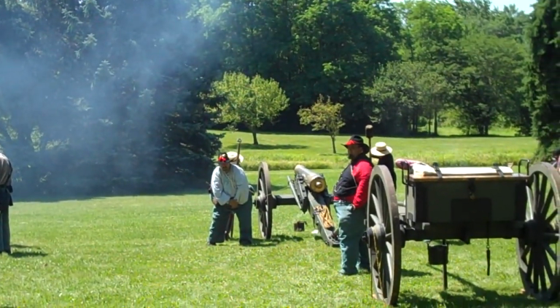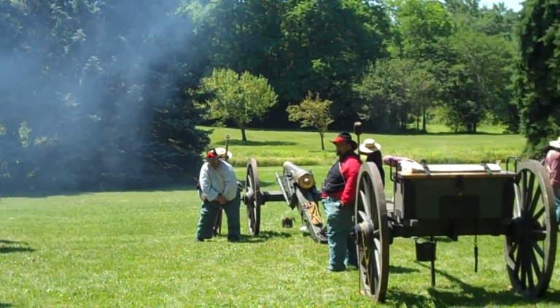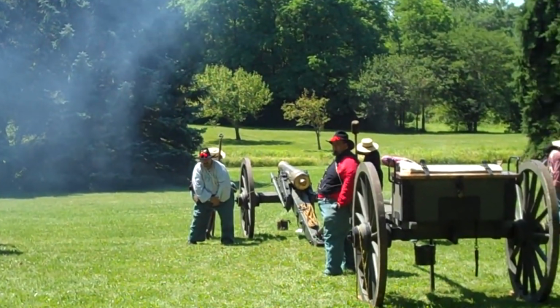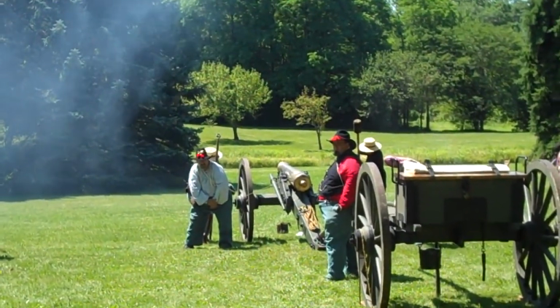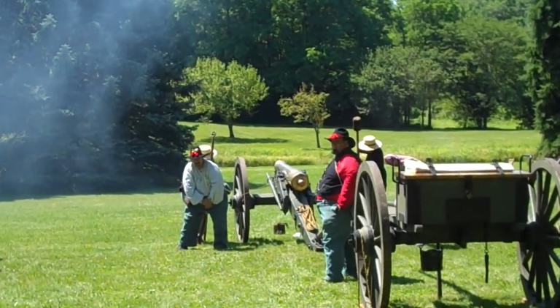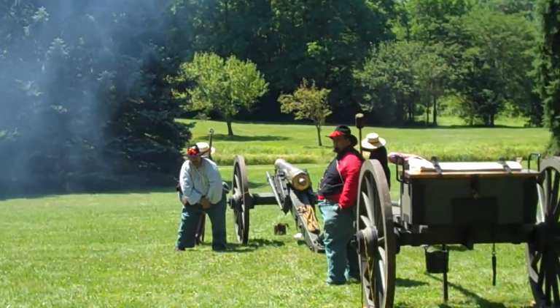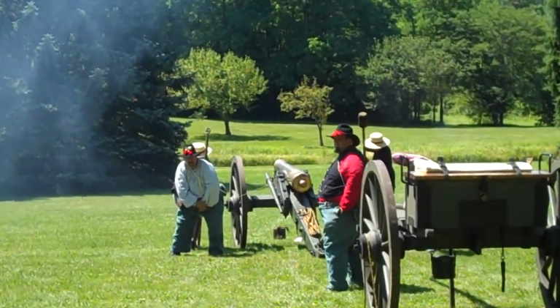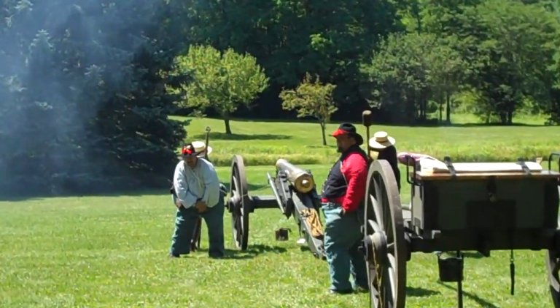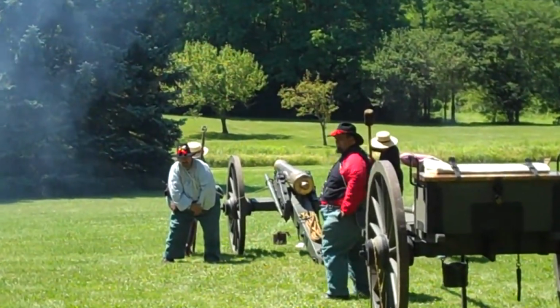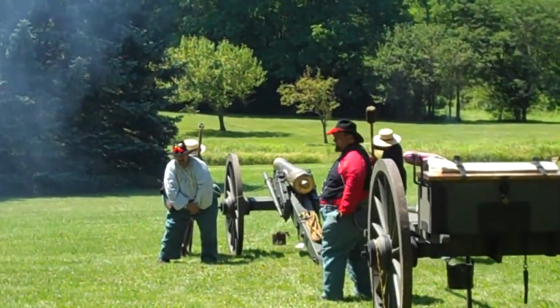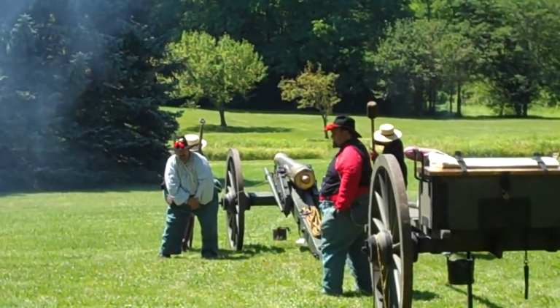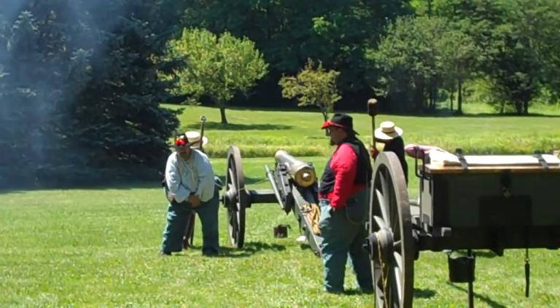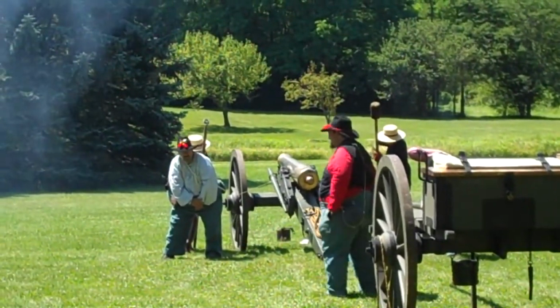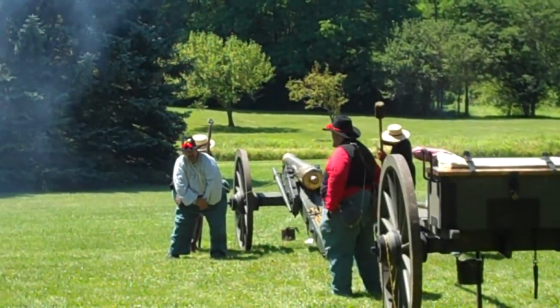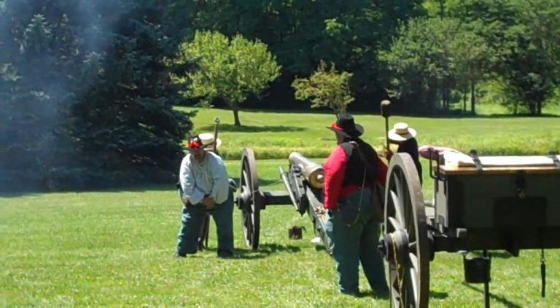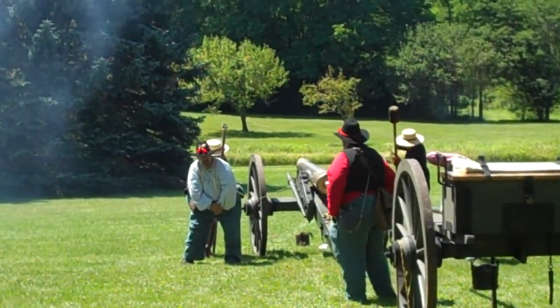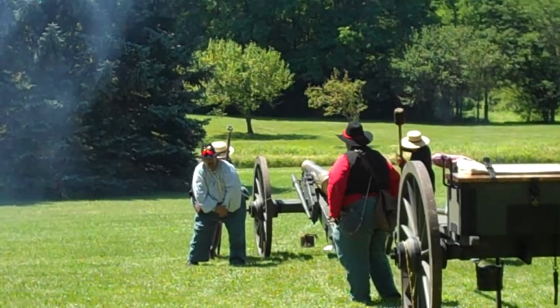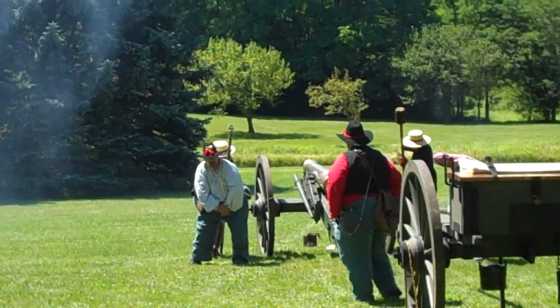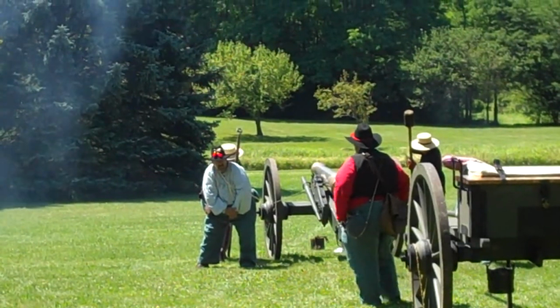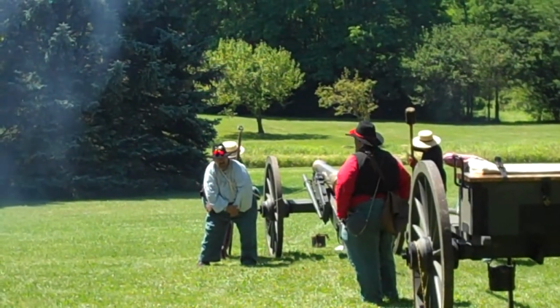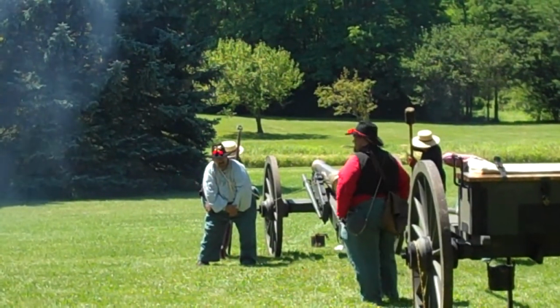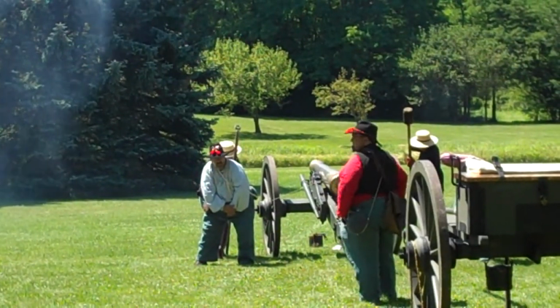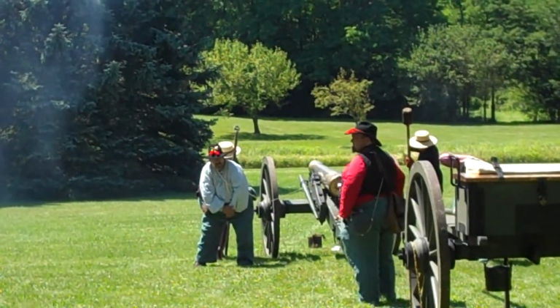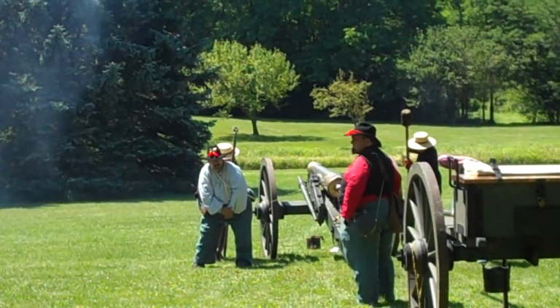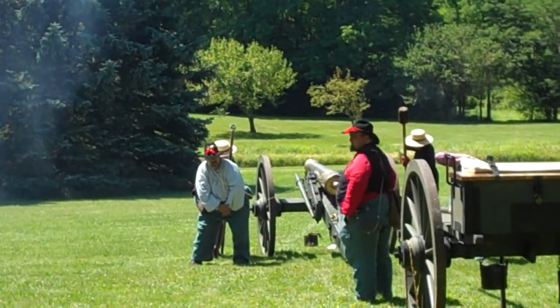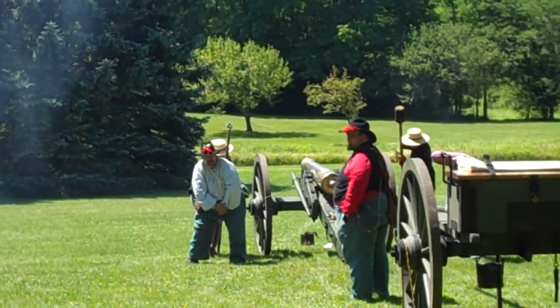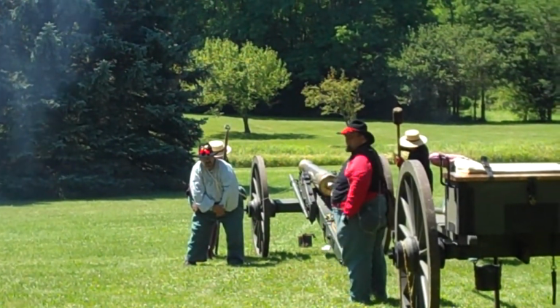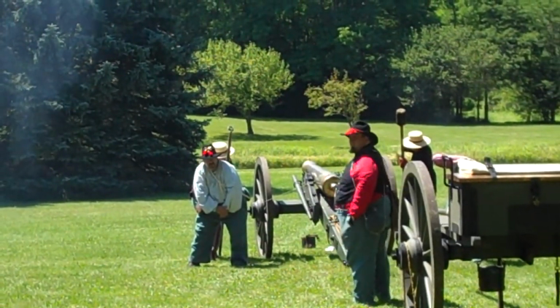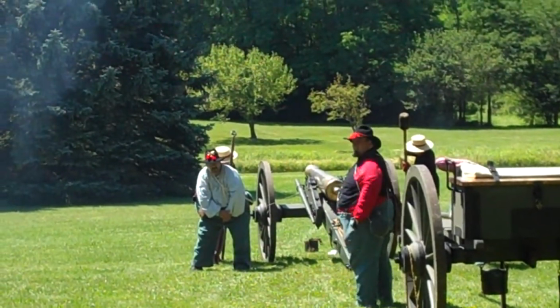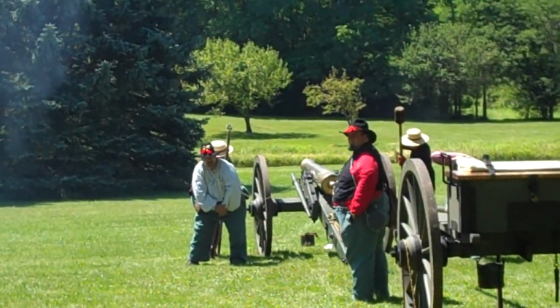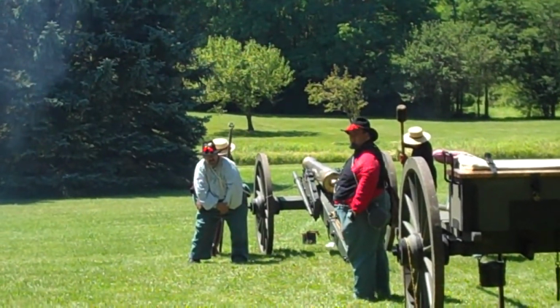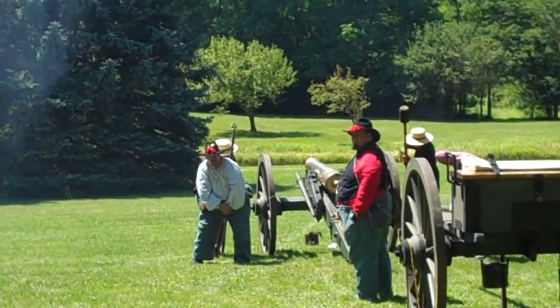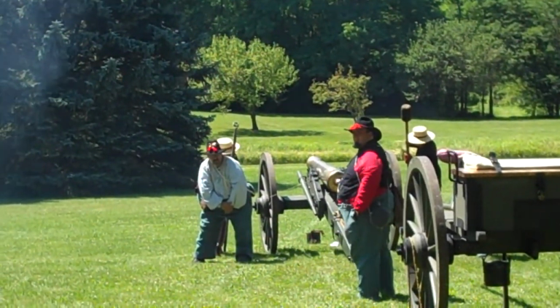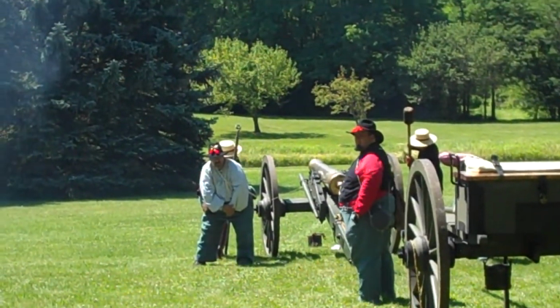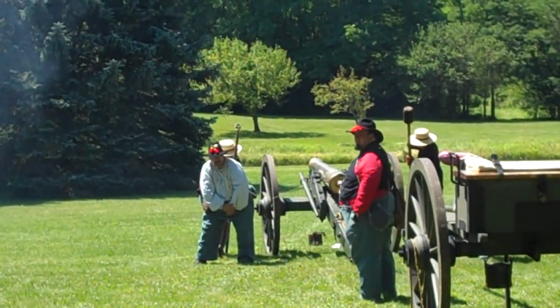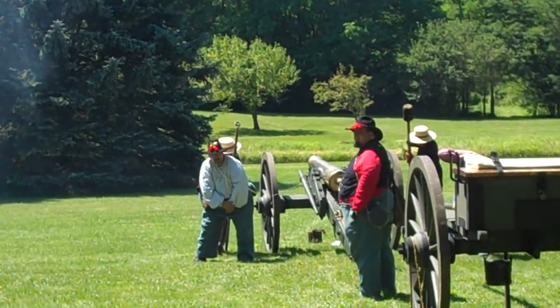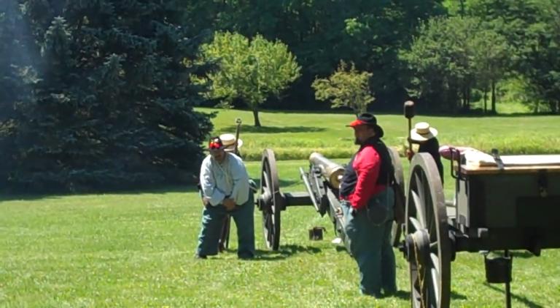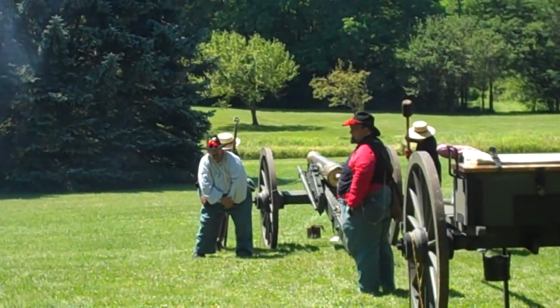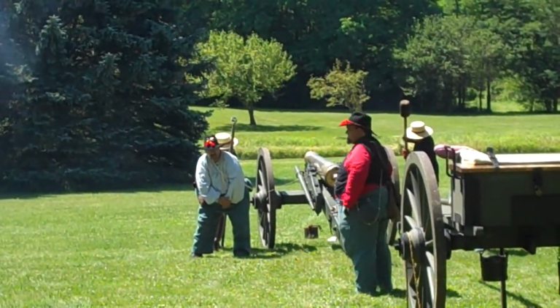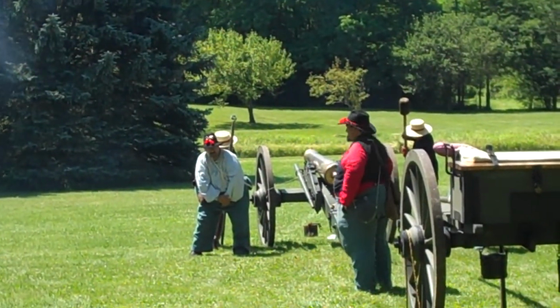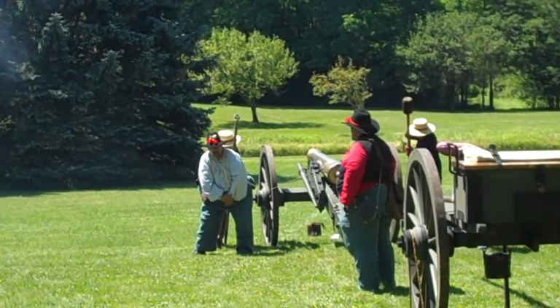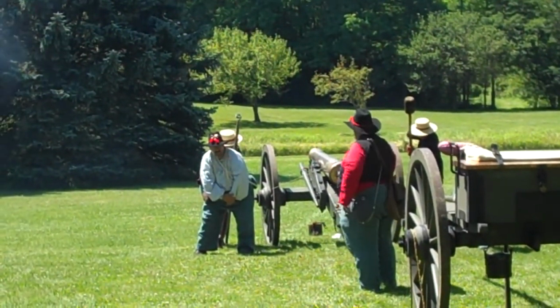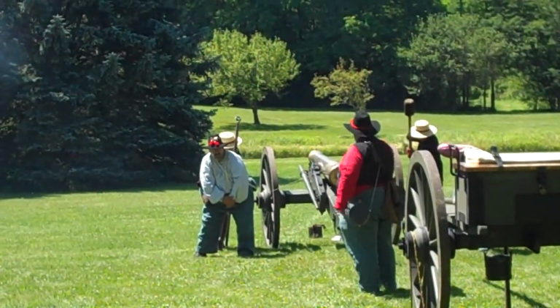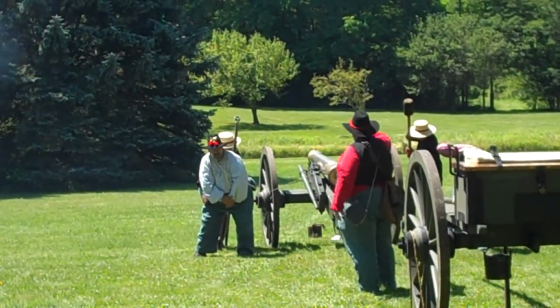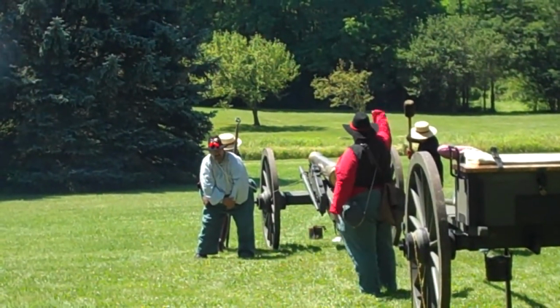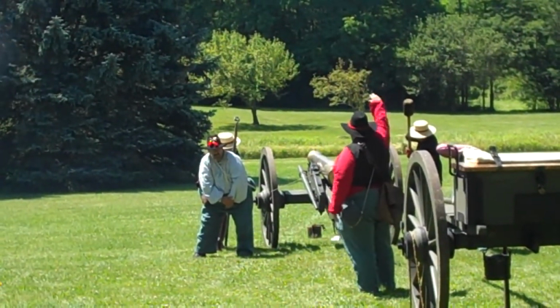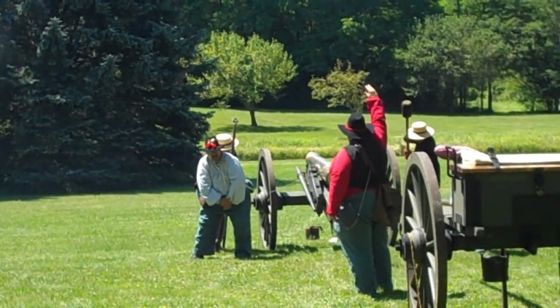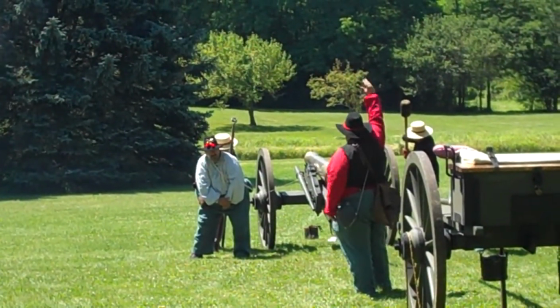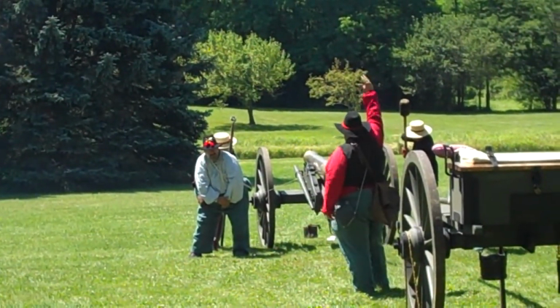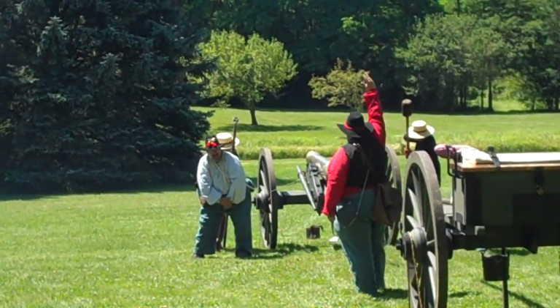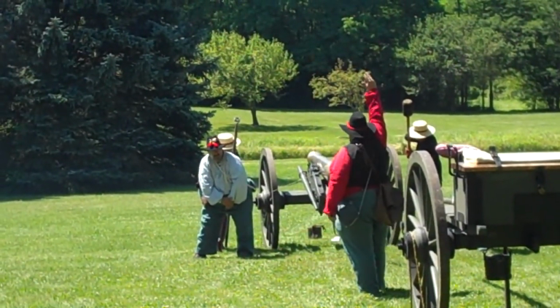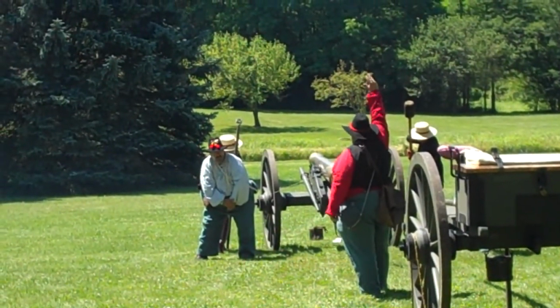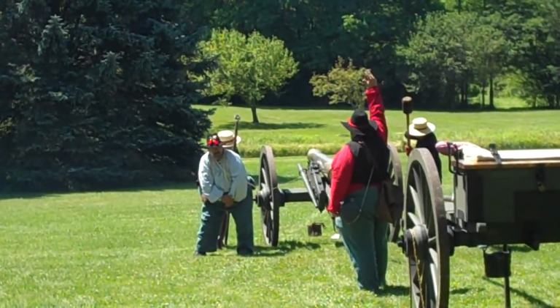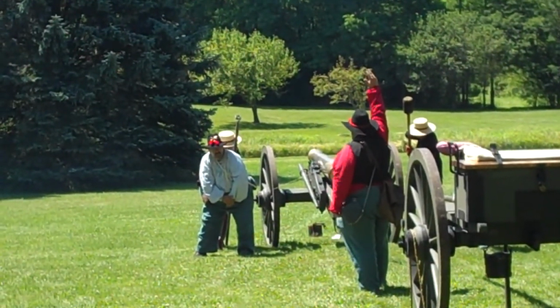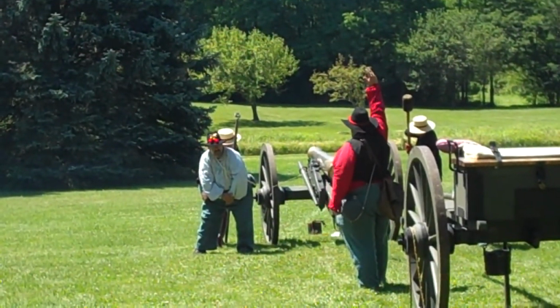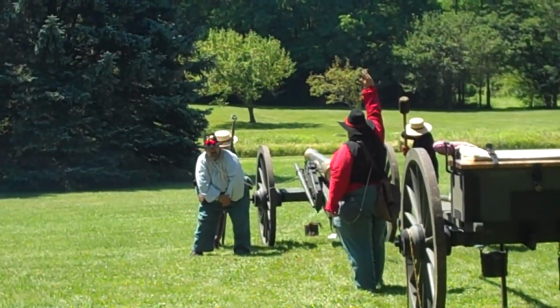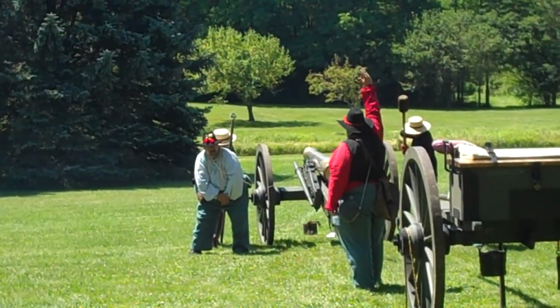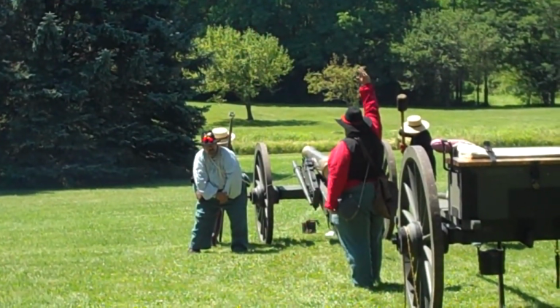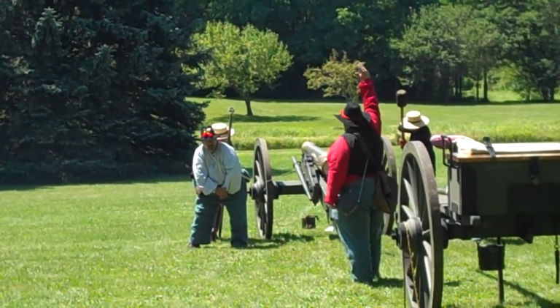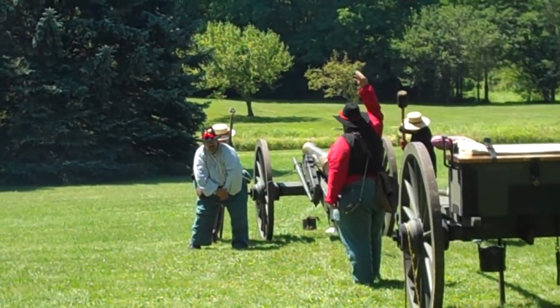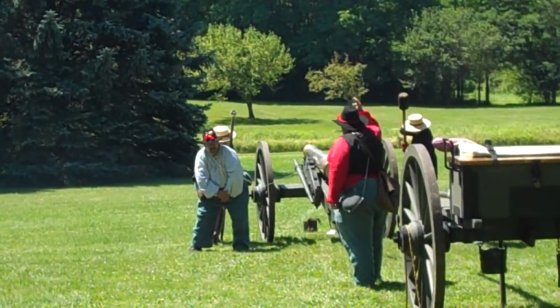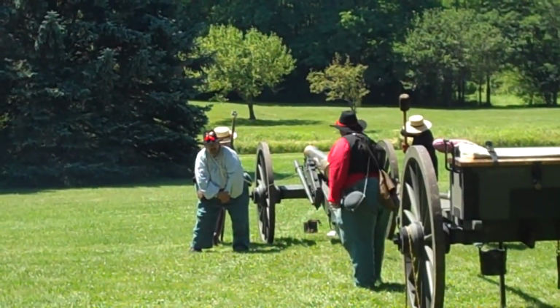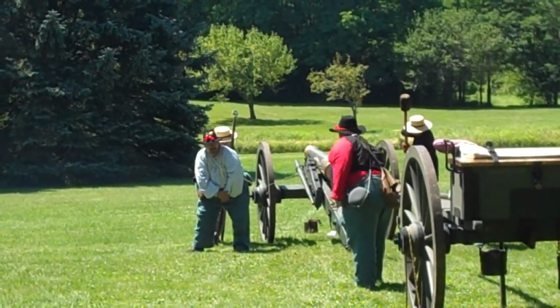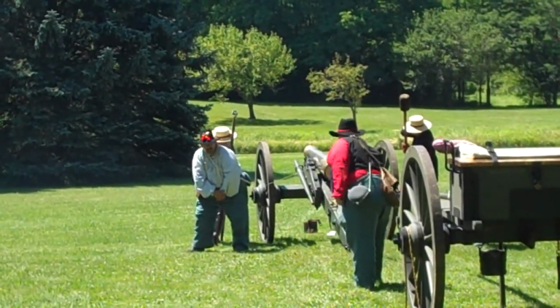What were they made of? Cast iron. Fire!